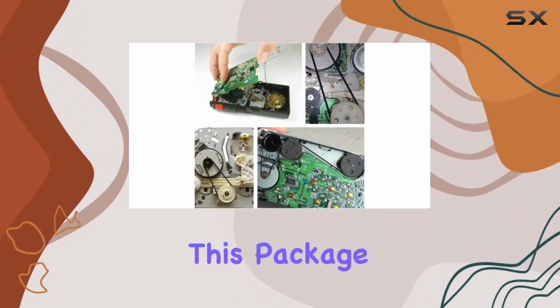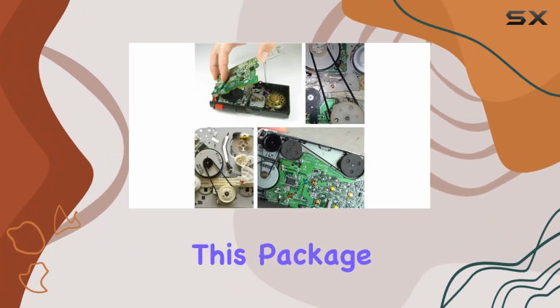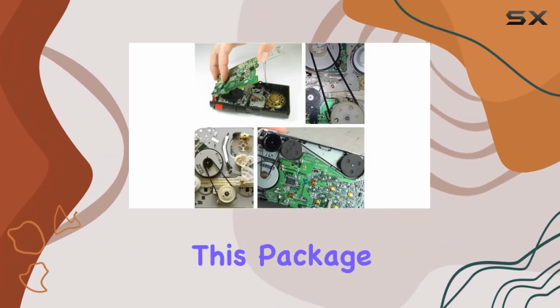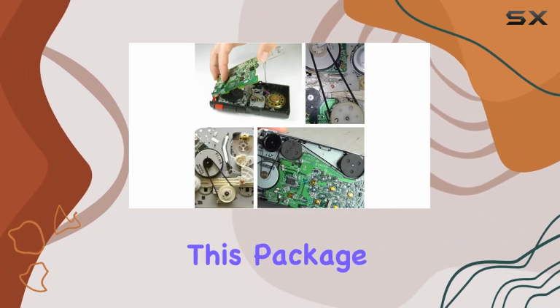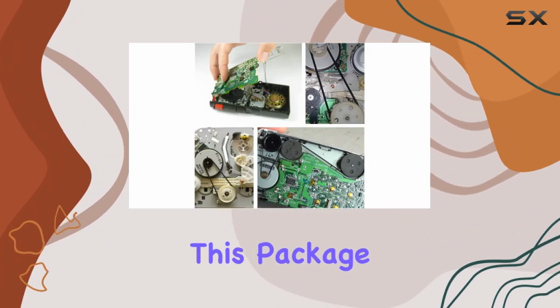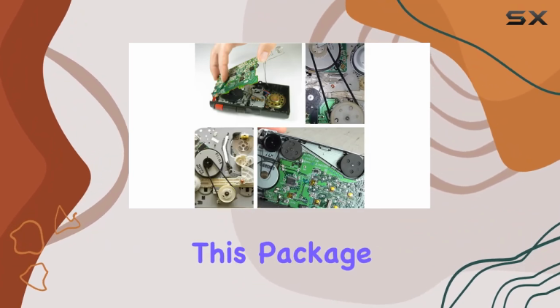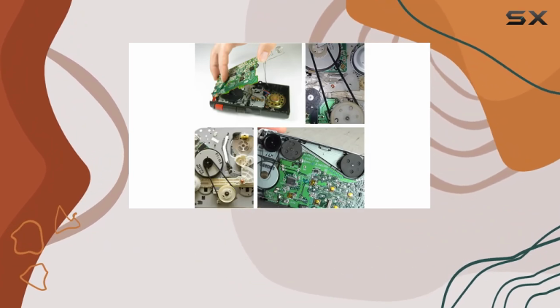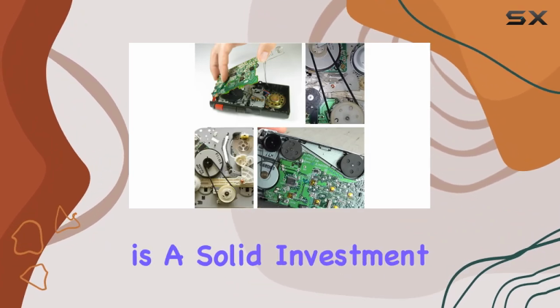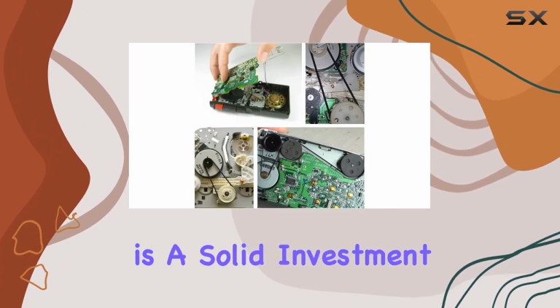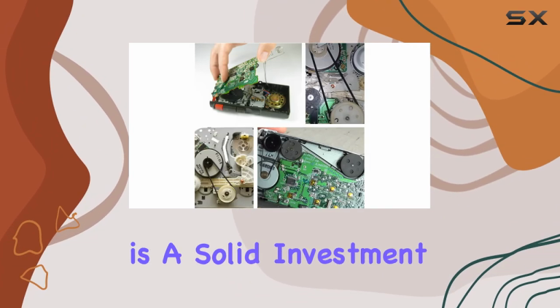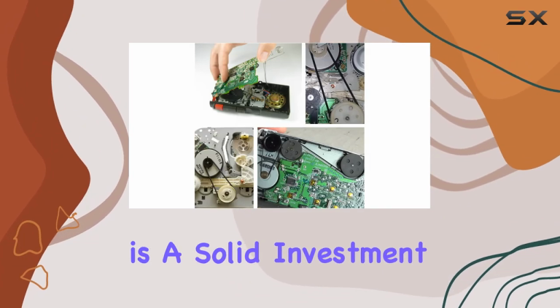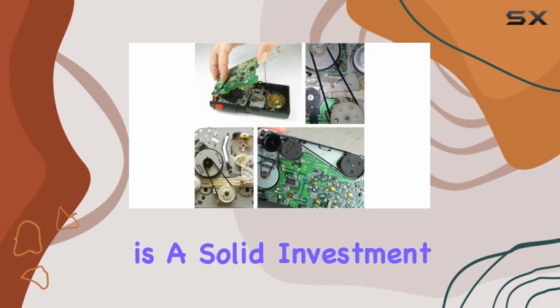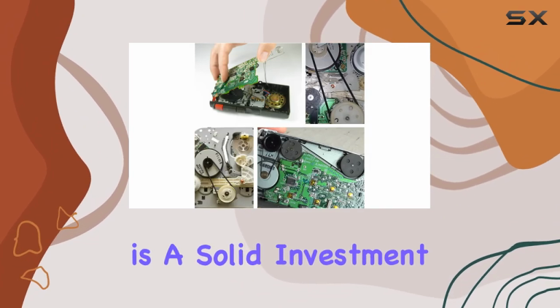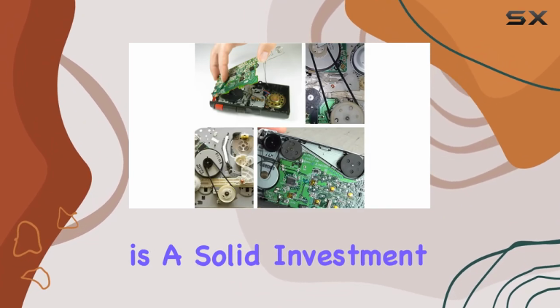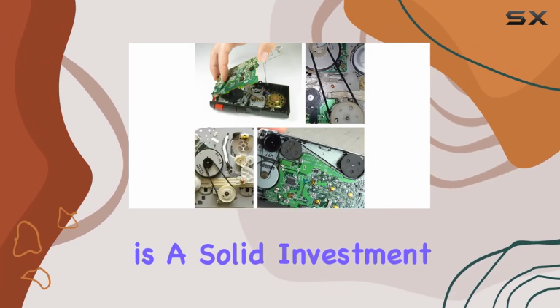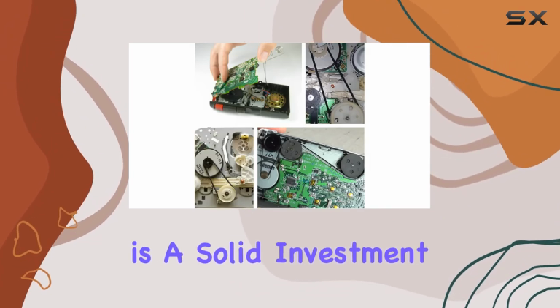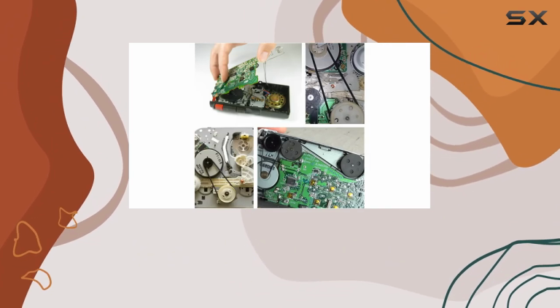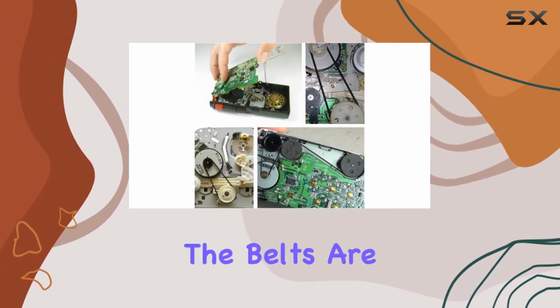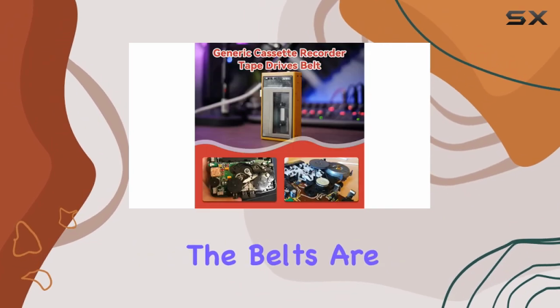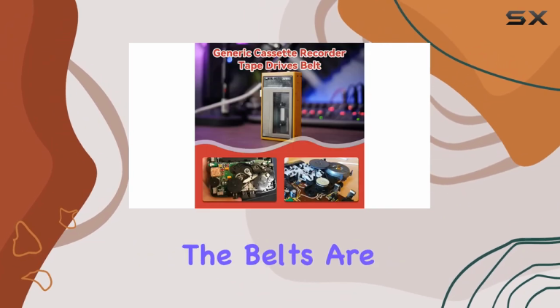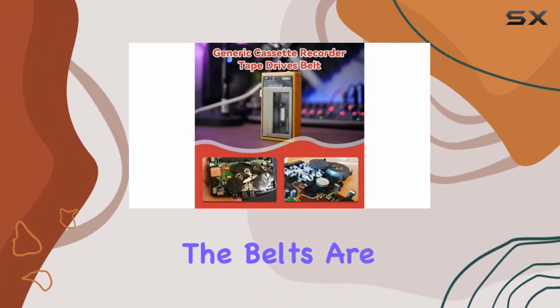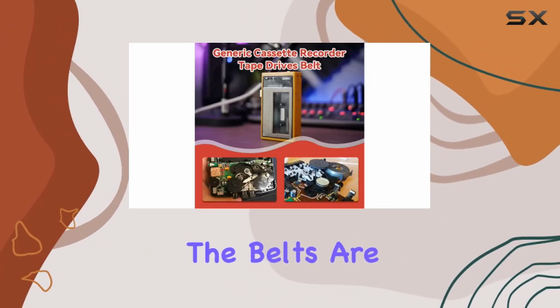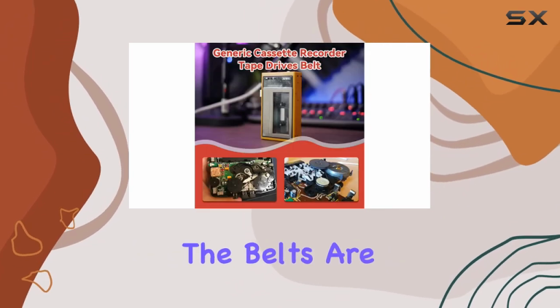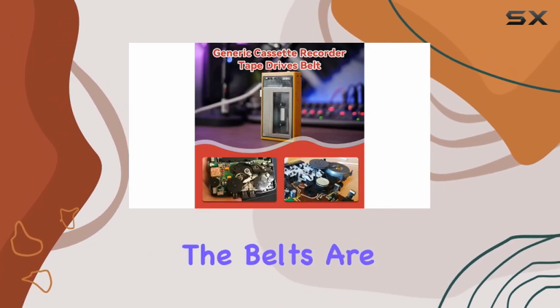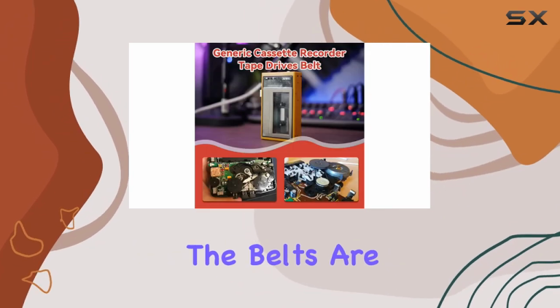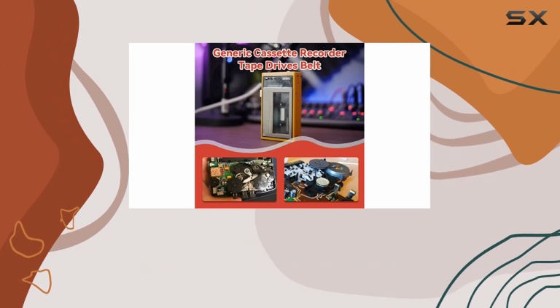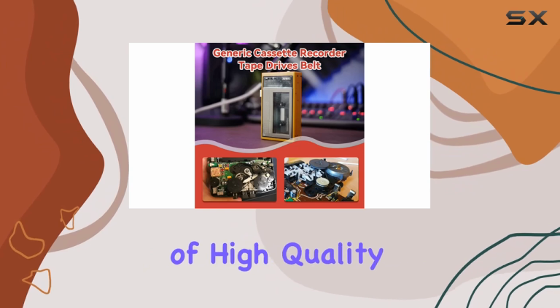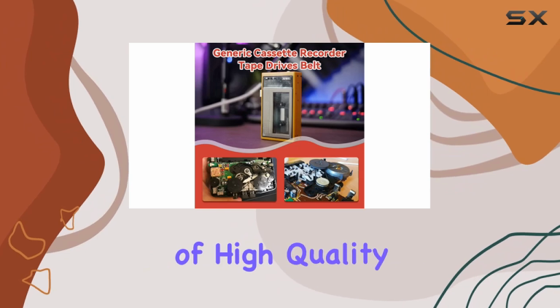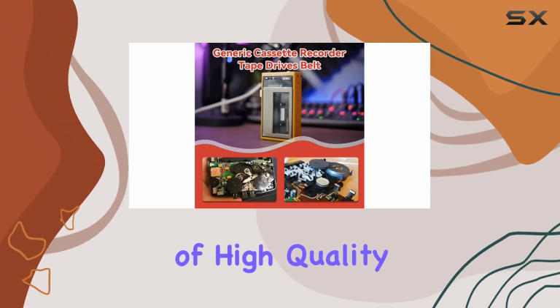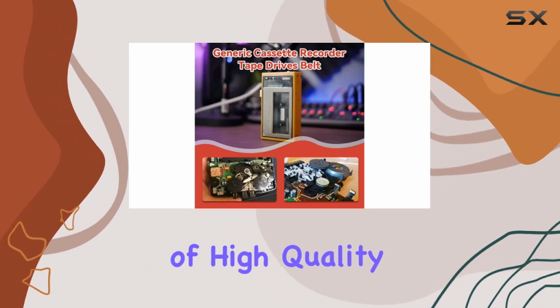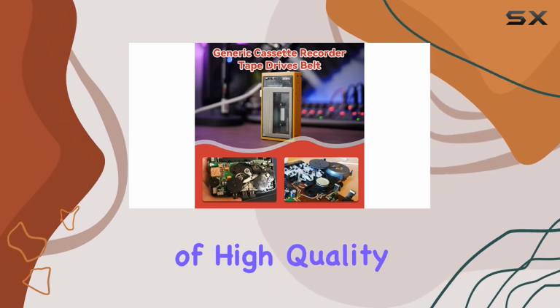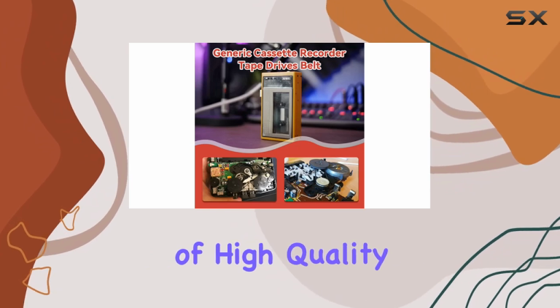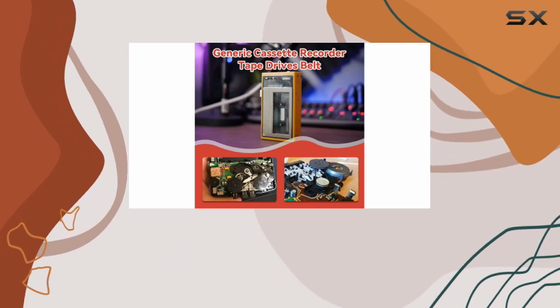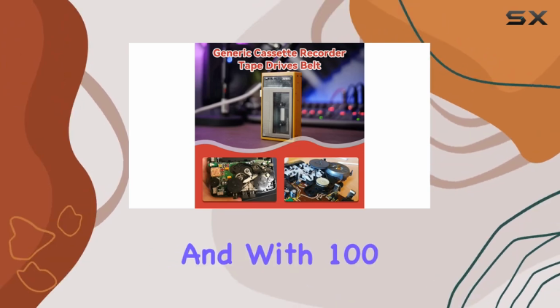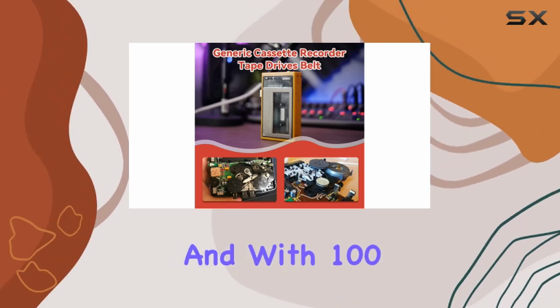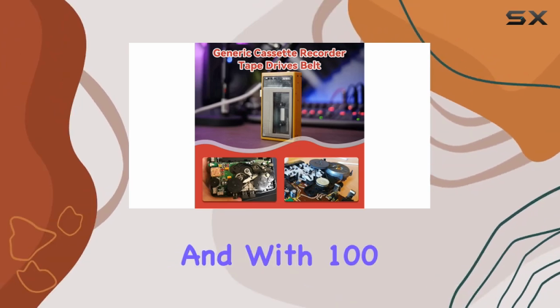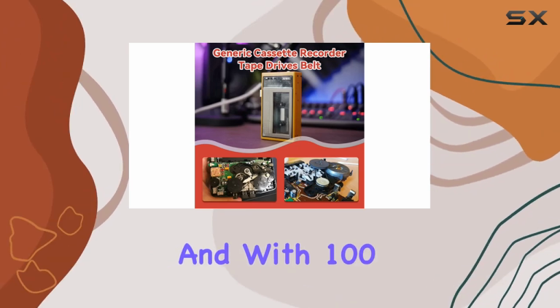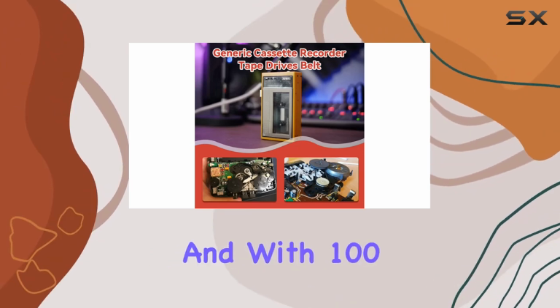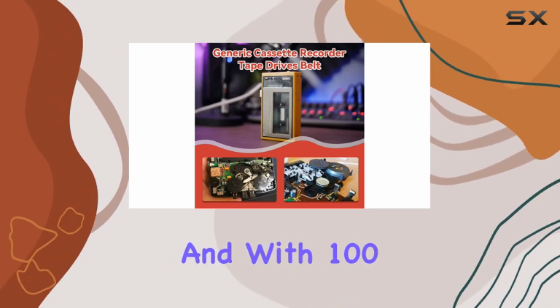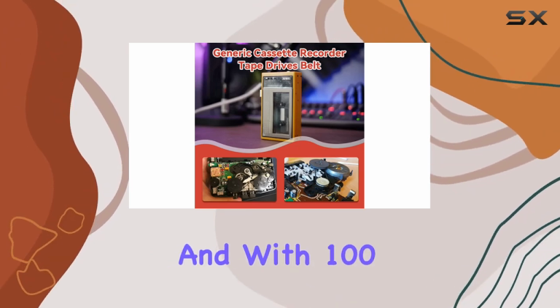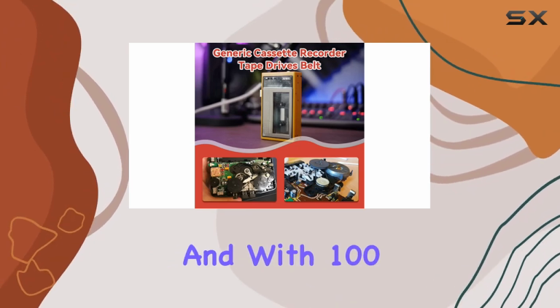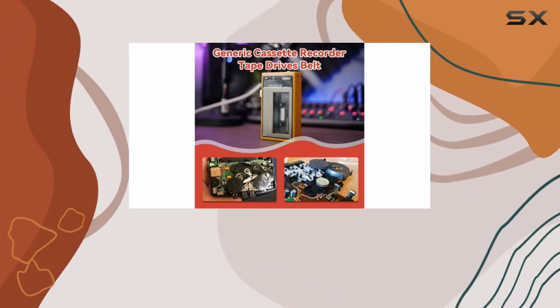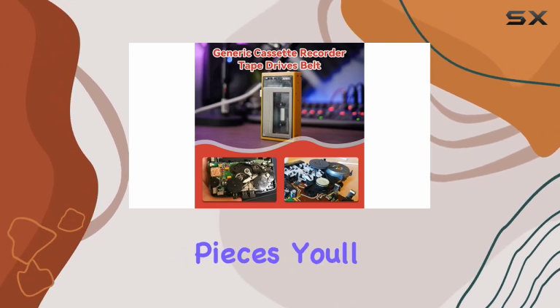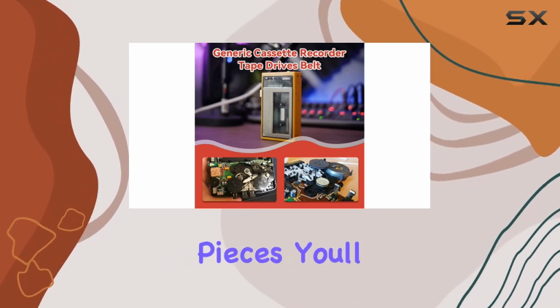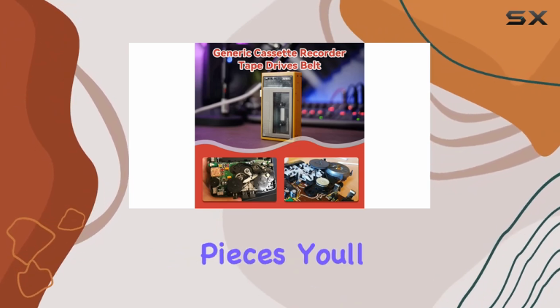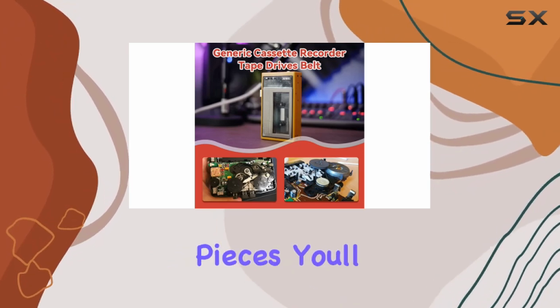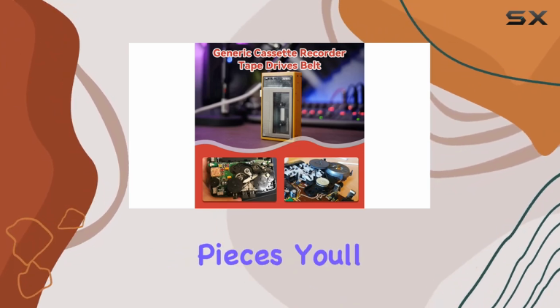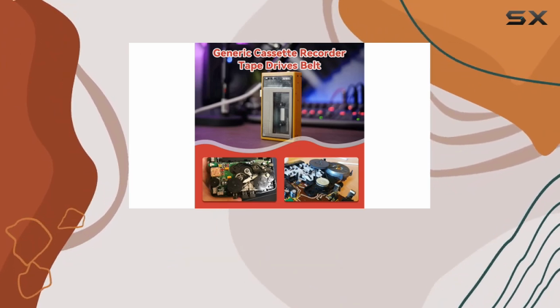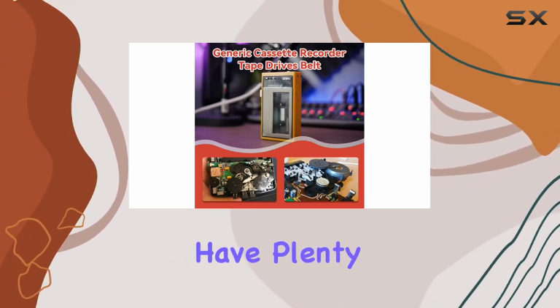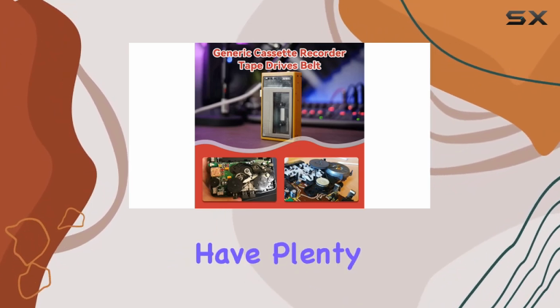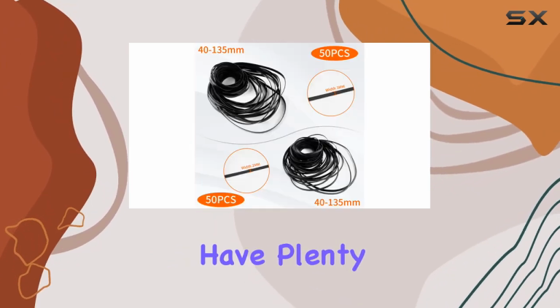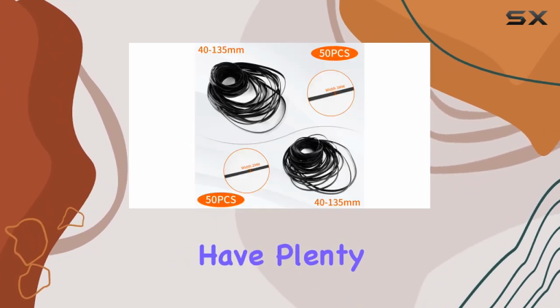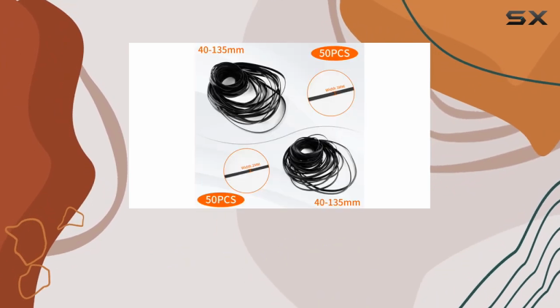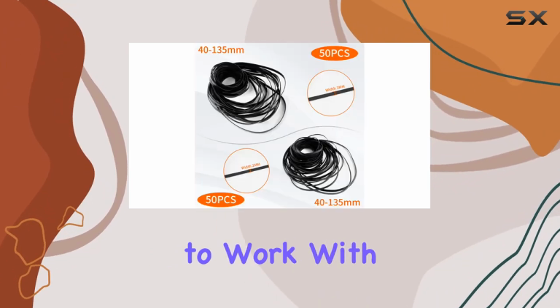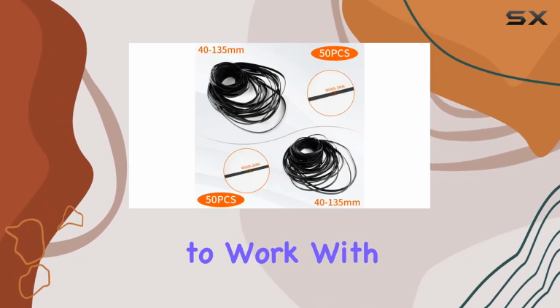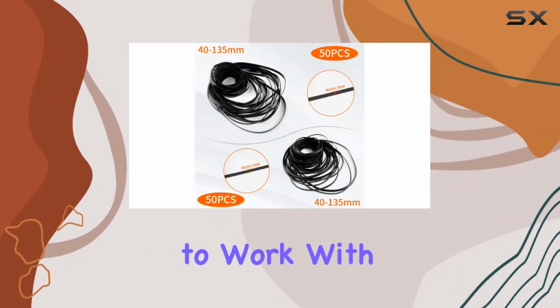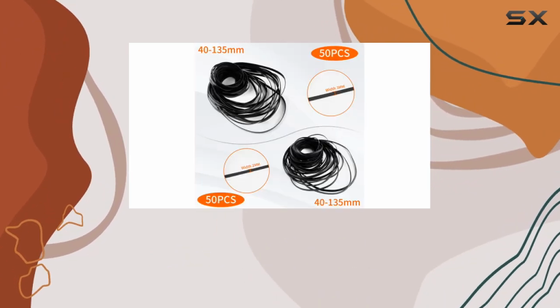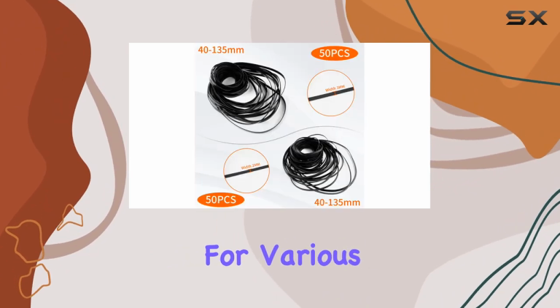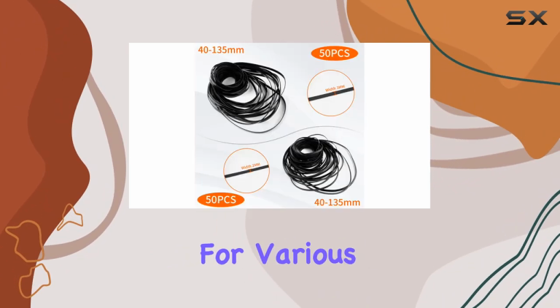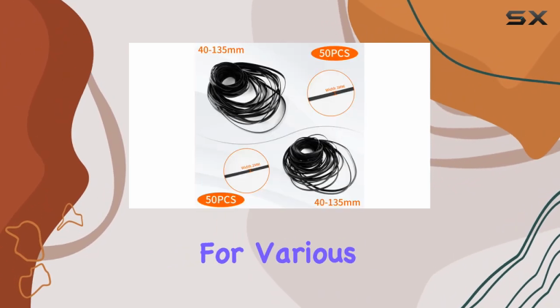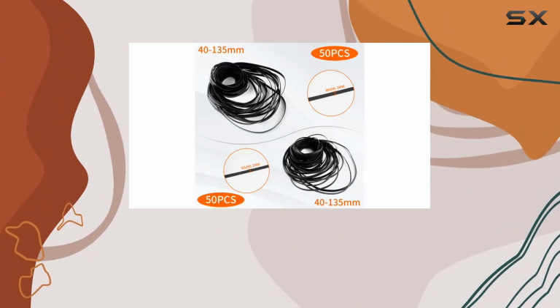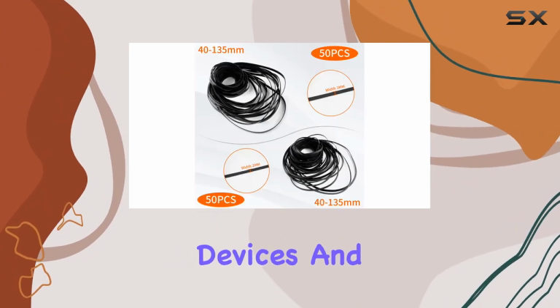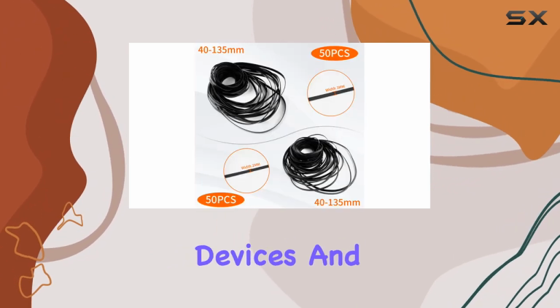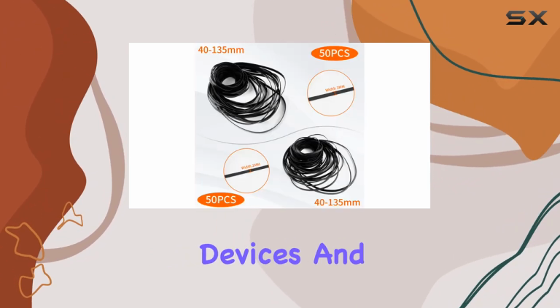If you're into cassette recorder restoration or maintenance, this package is a solid investment. The belts are of high quality, and with 100 pieces, you'll have plenty to work with for various devices.